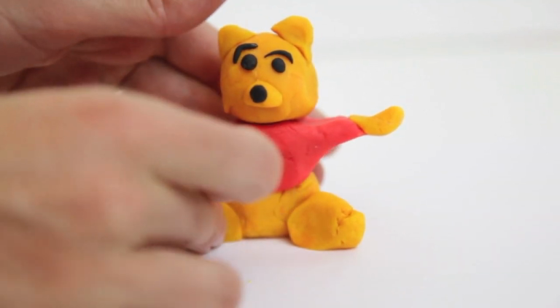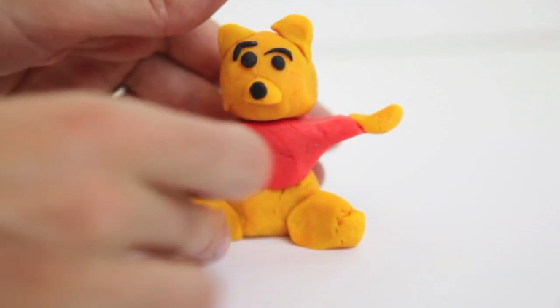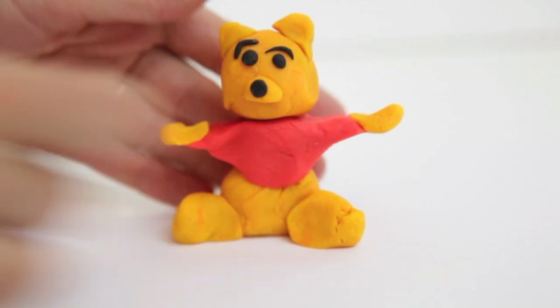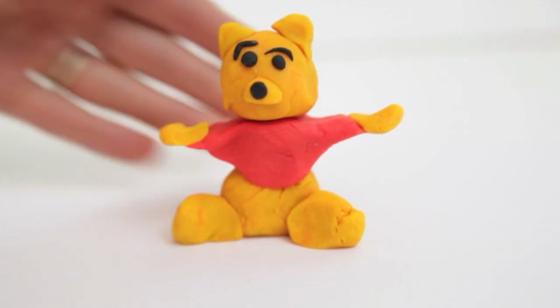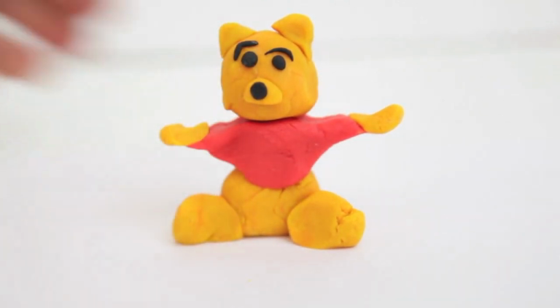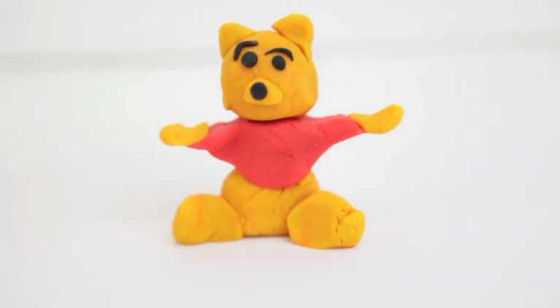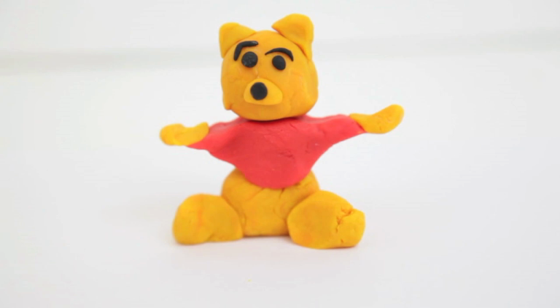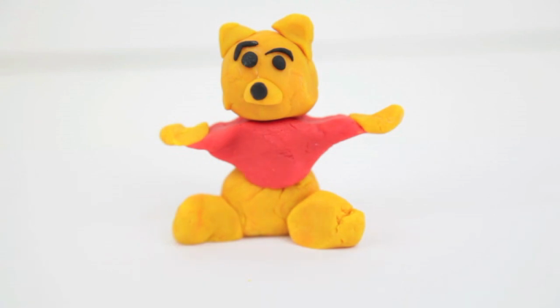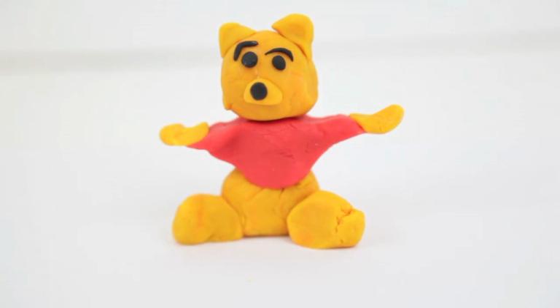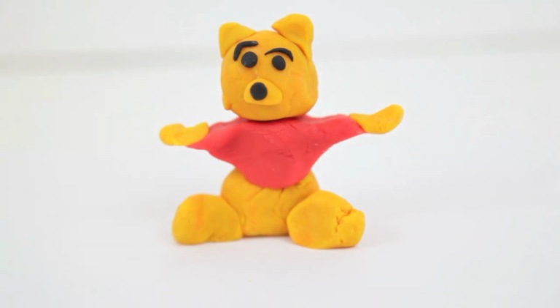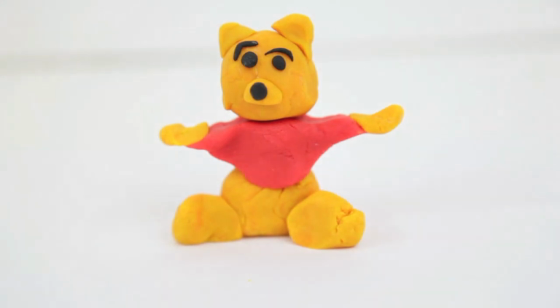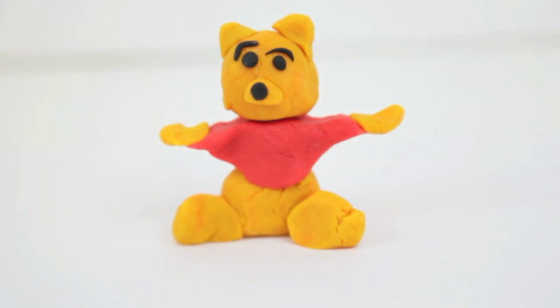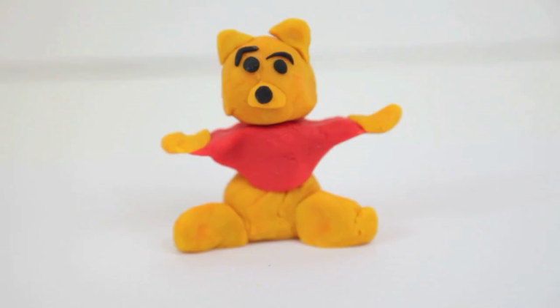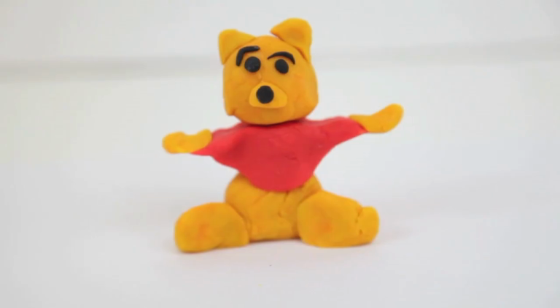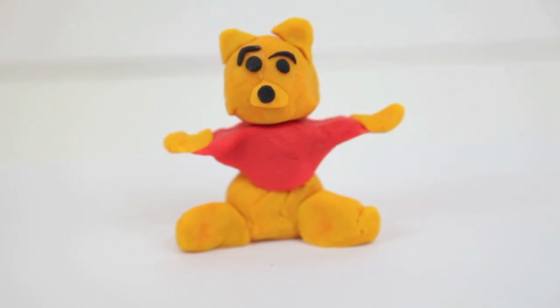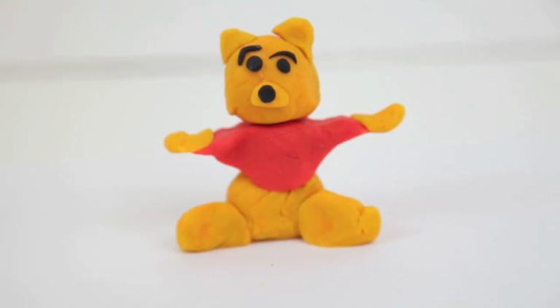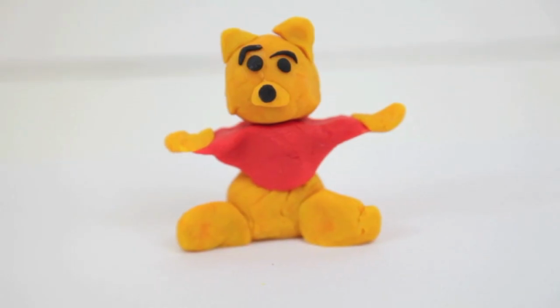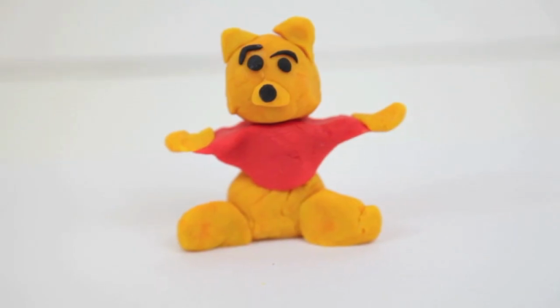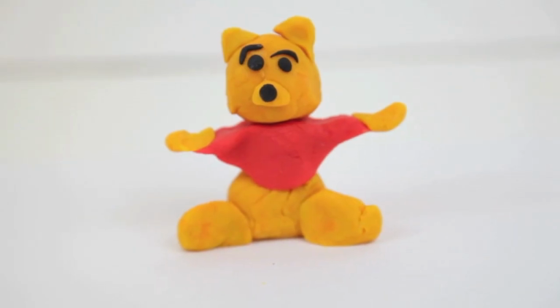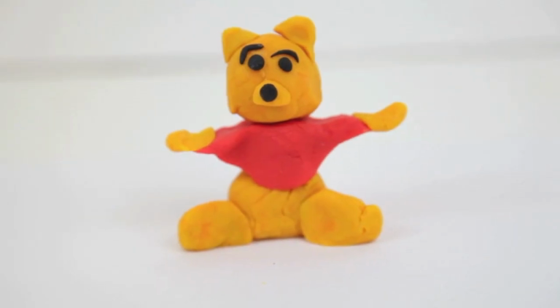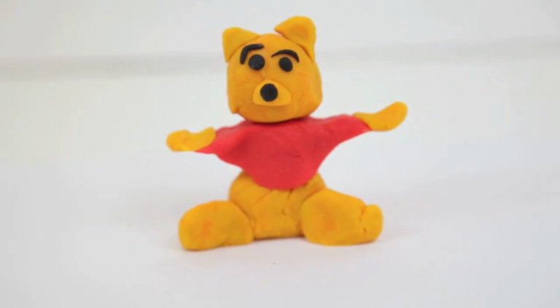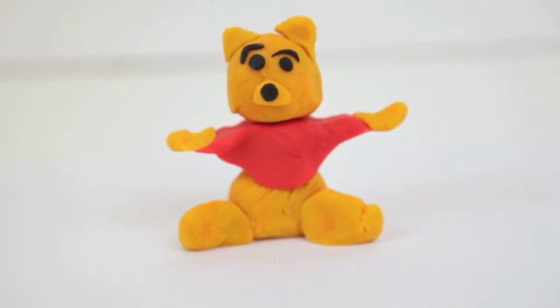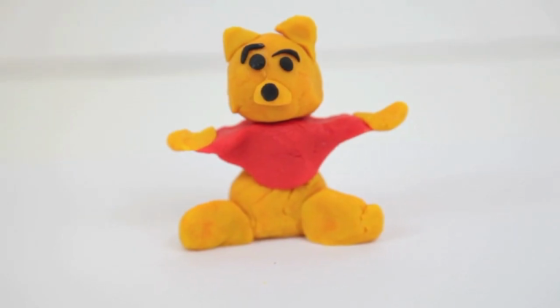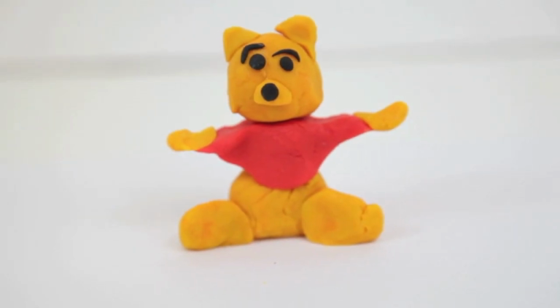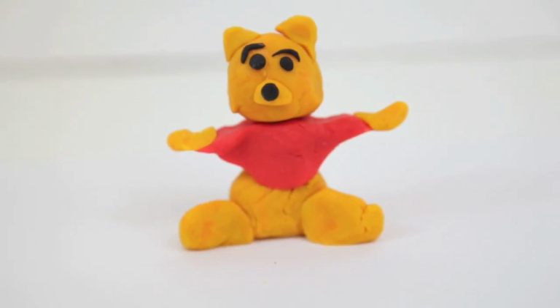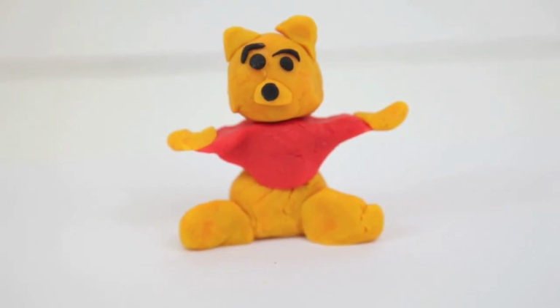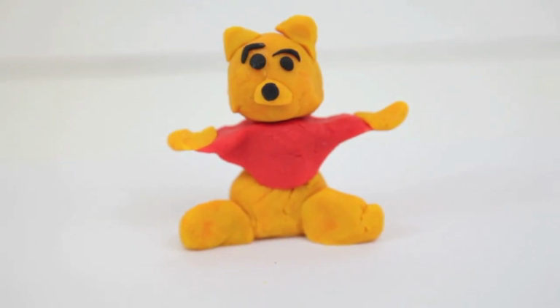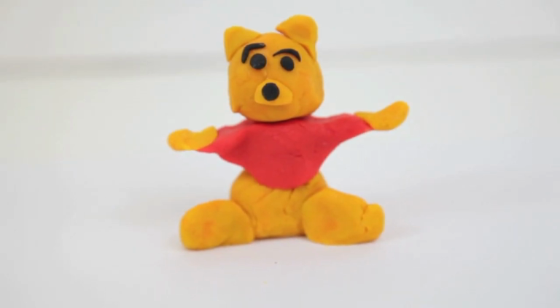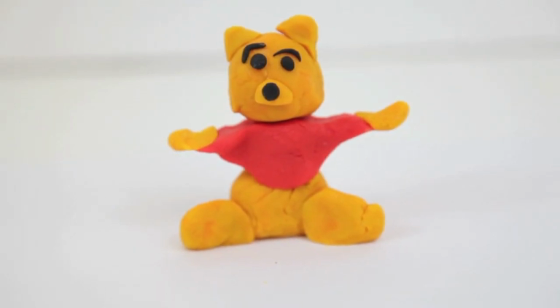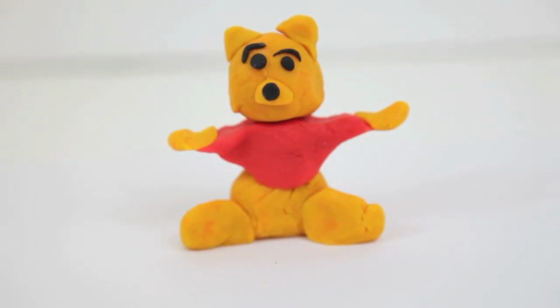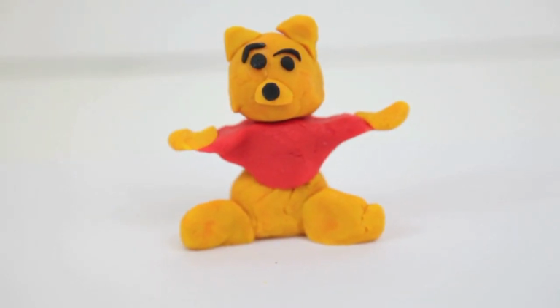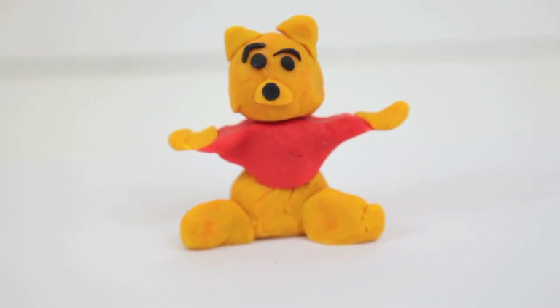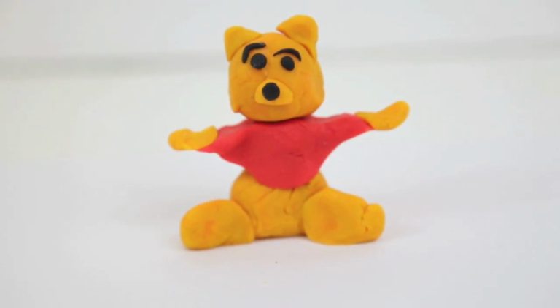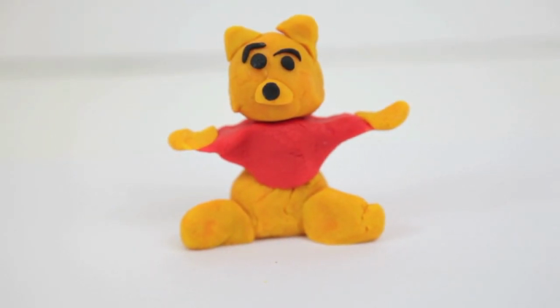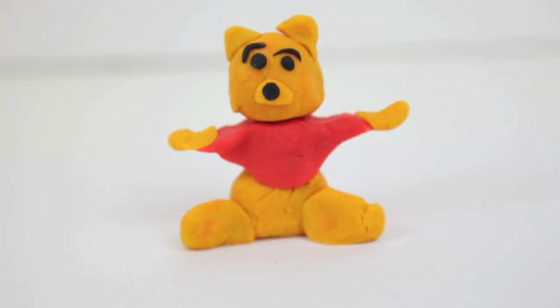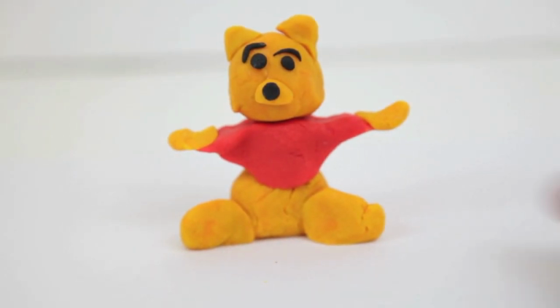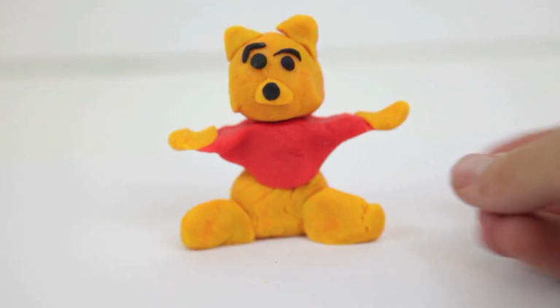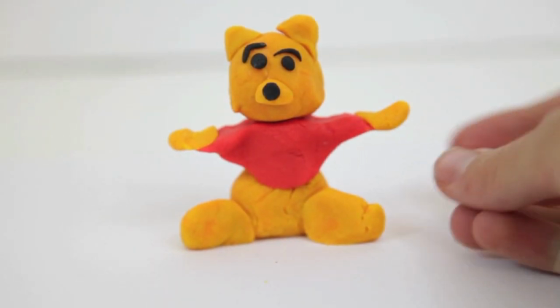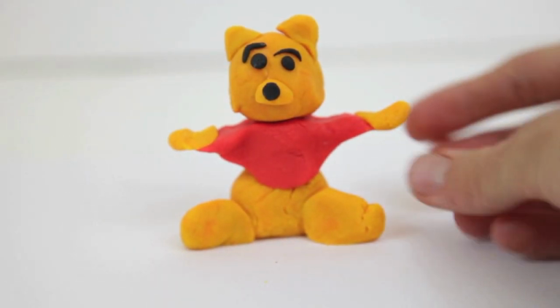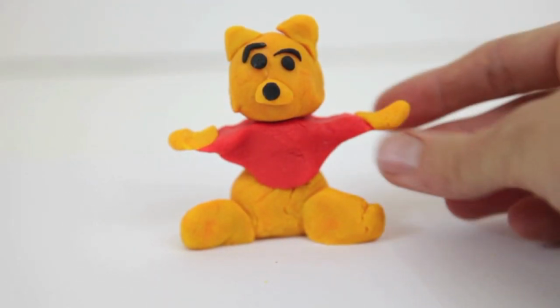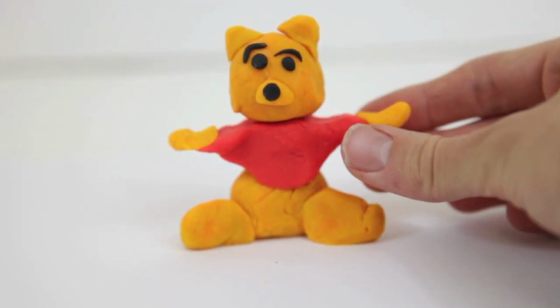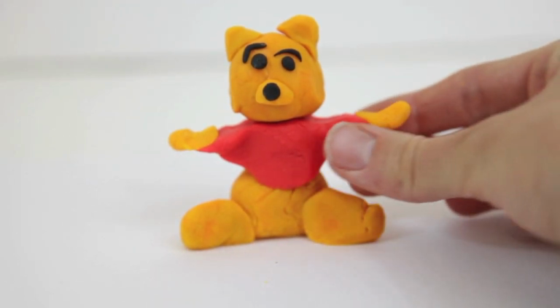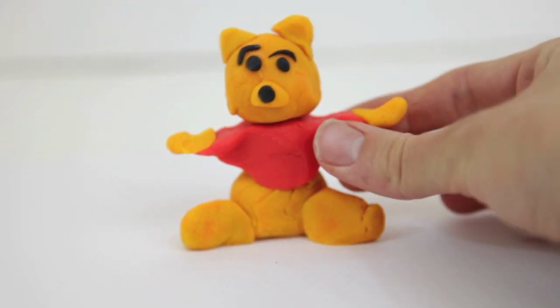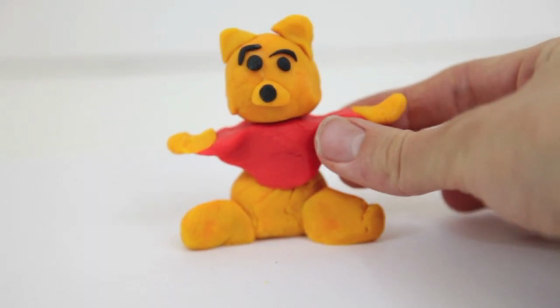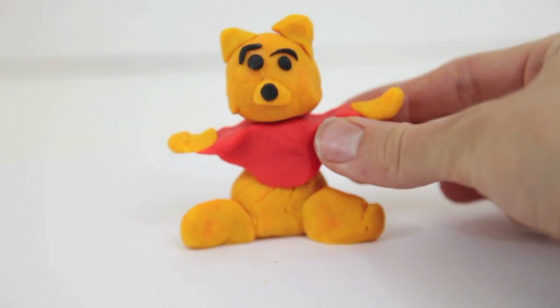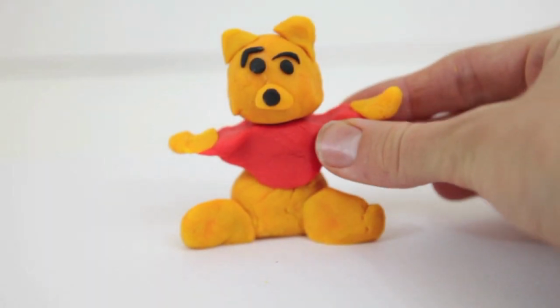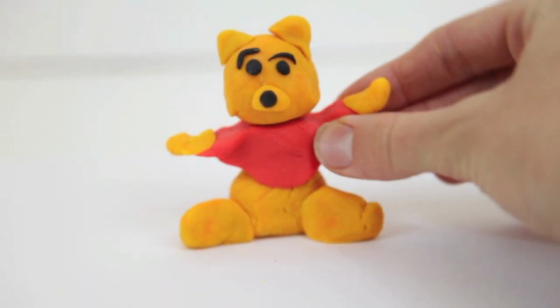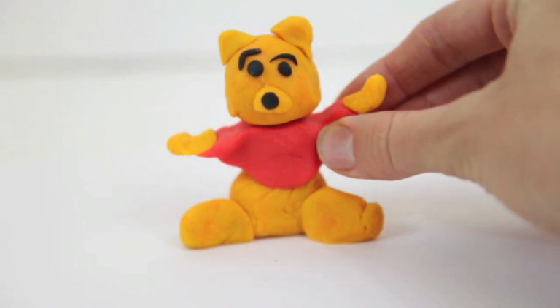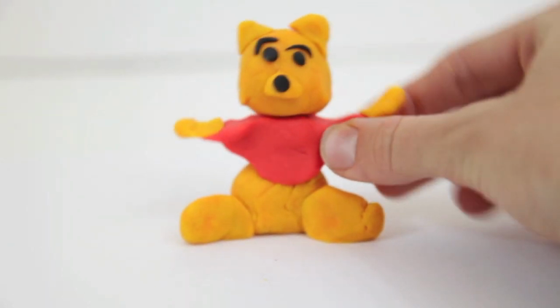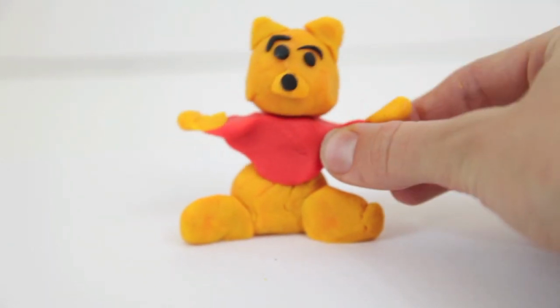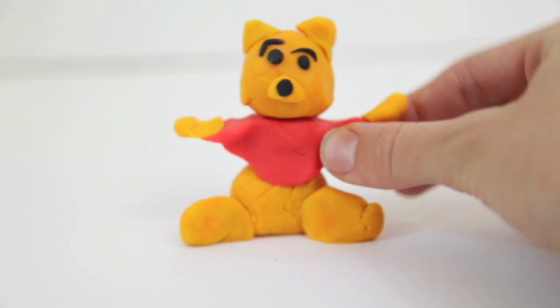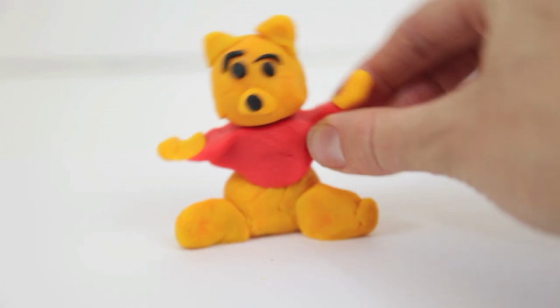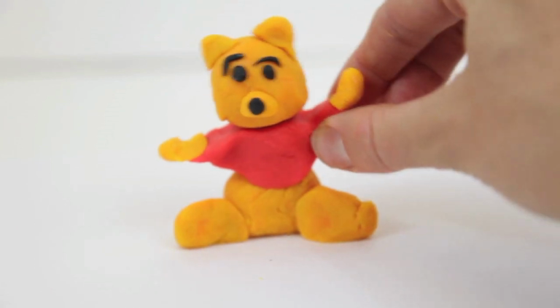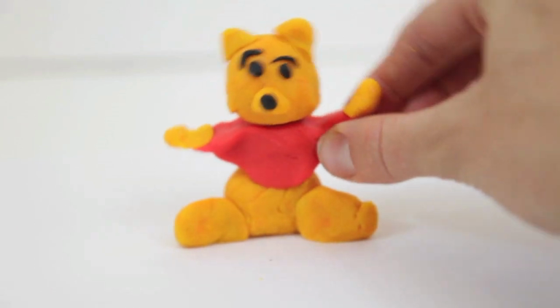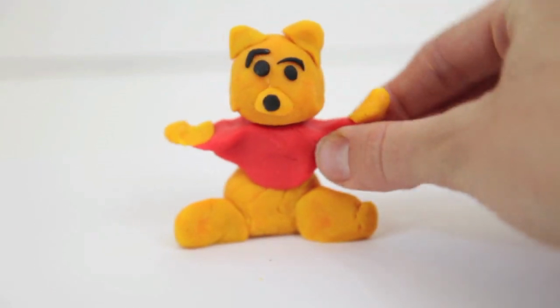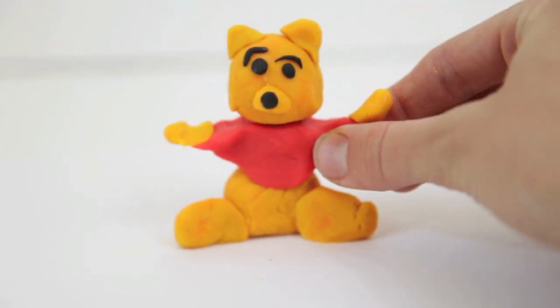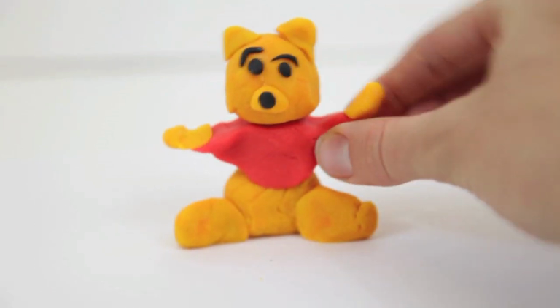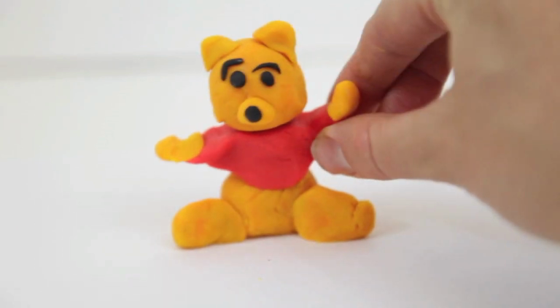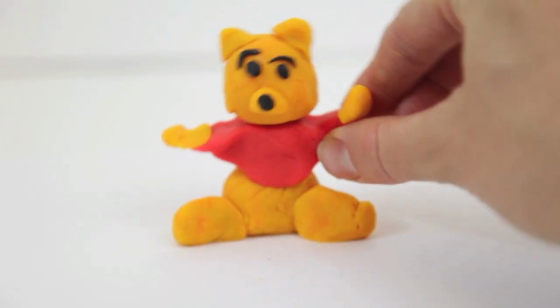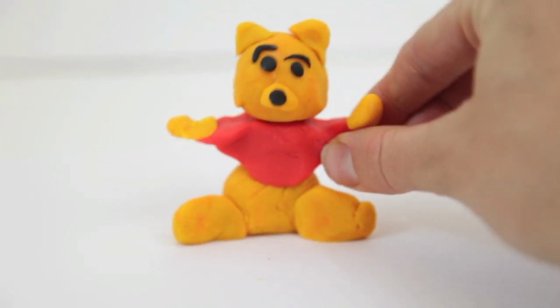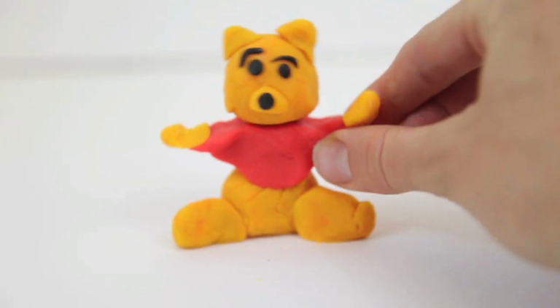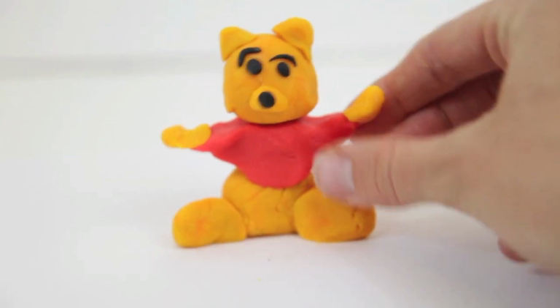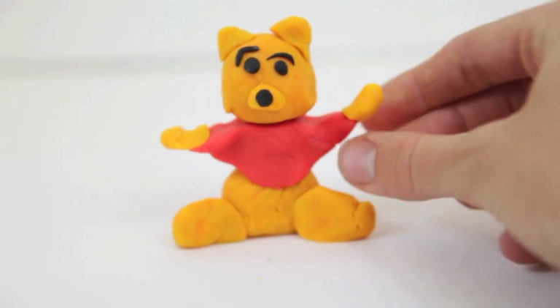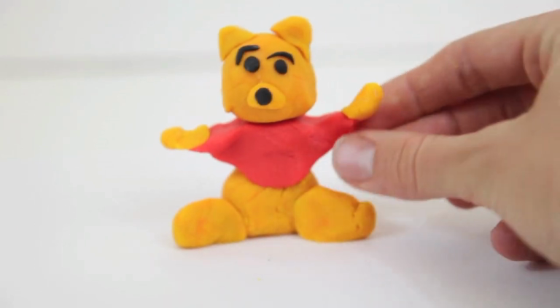And there we have it — there's Winnie the Pooh. I think he looks pretty good for my not-so-good artistic skills.